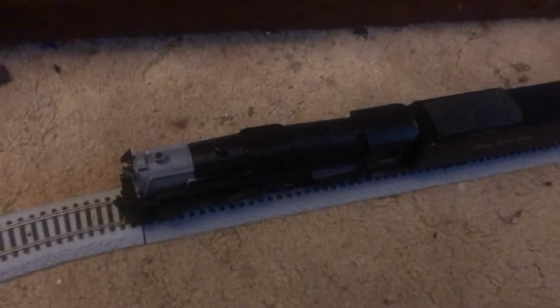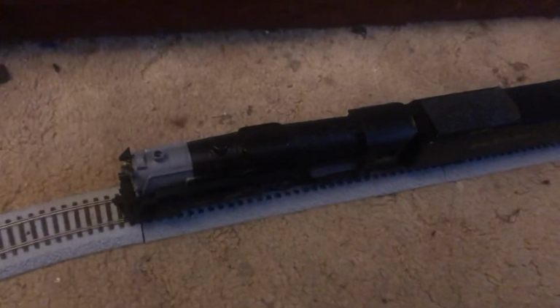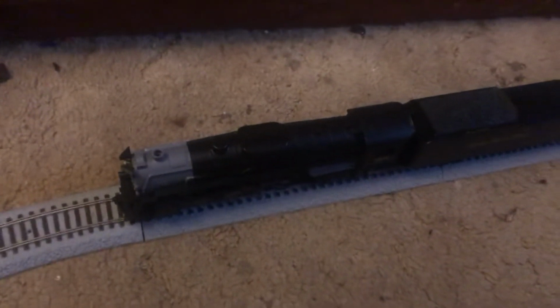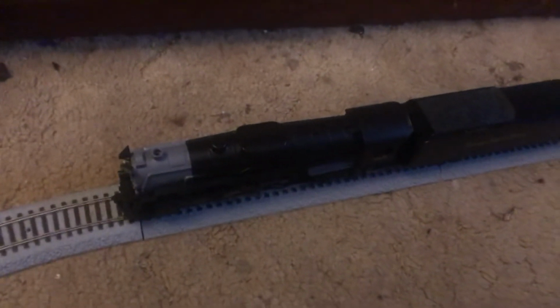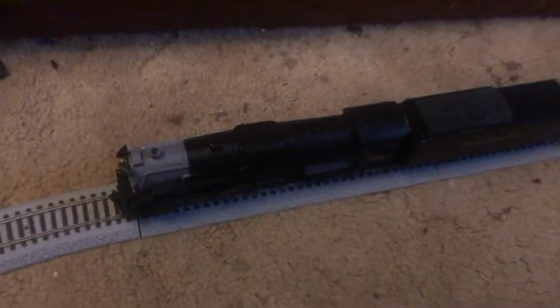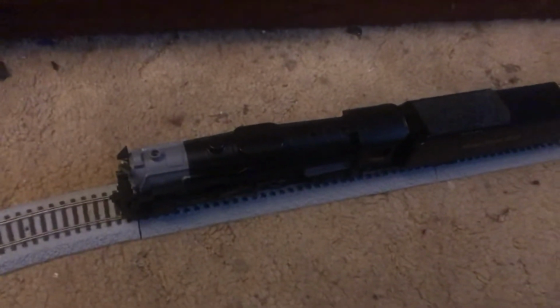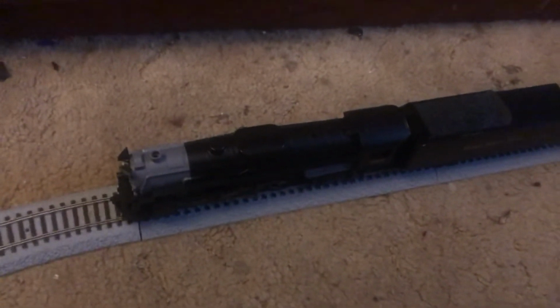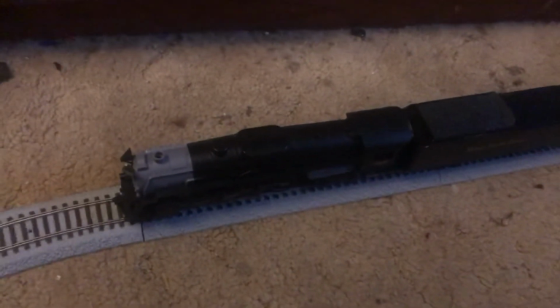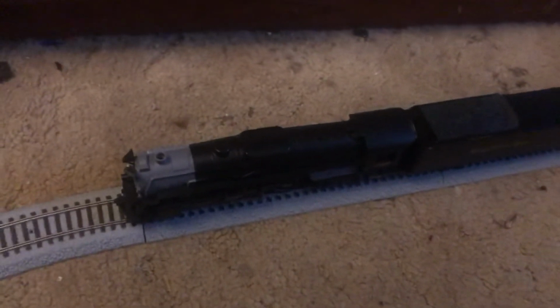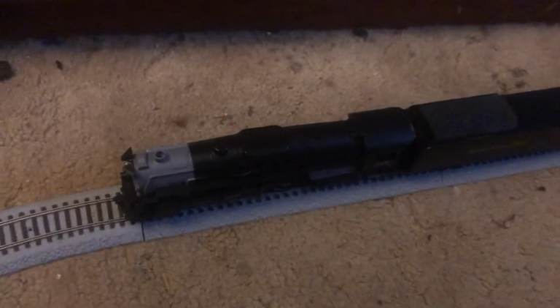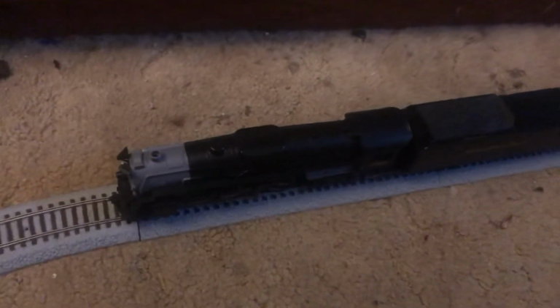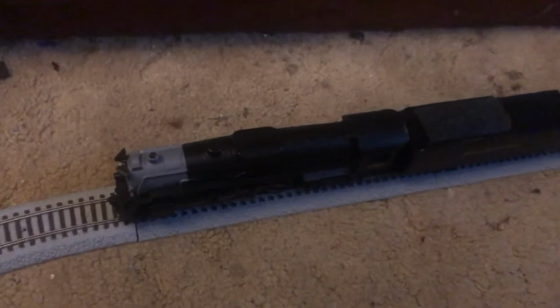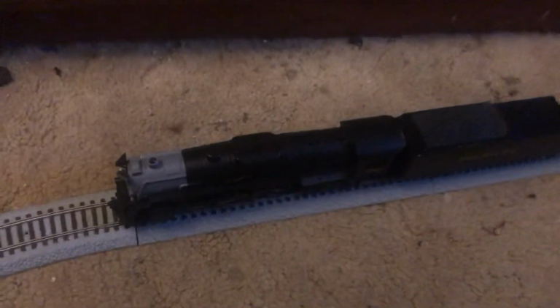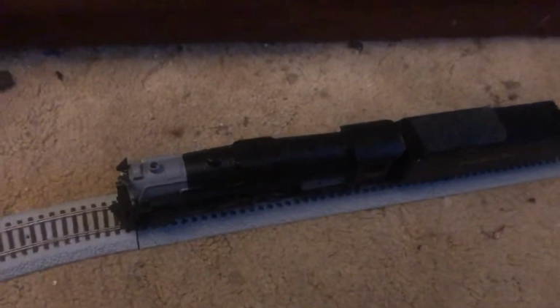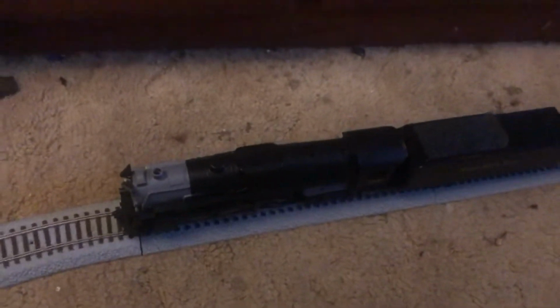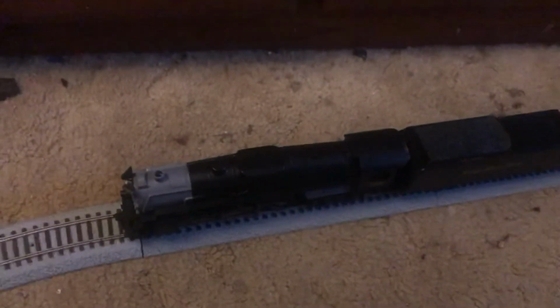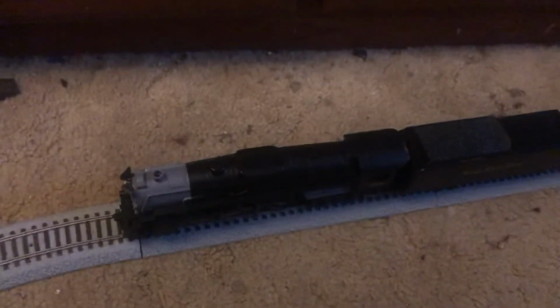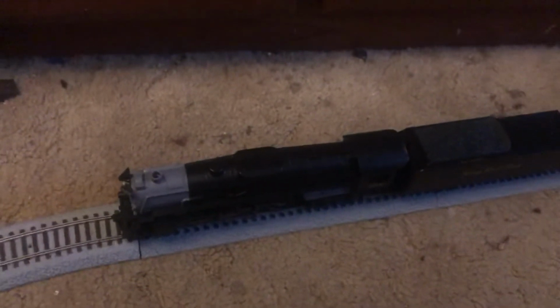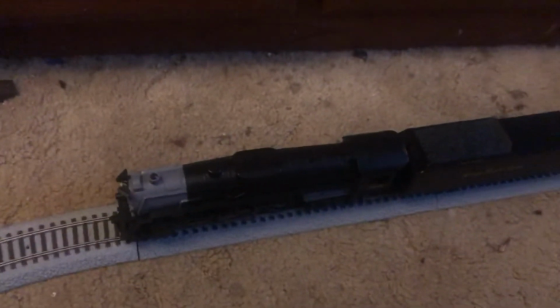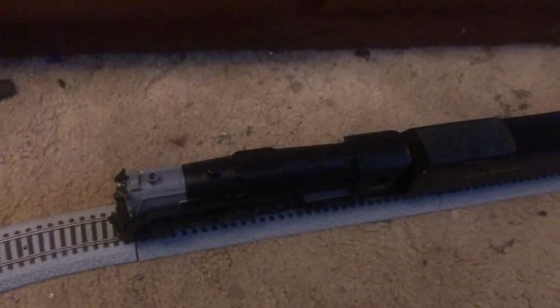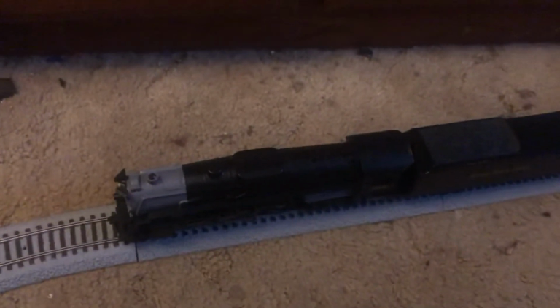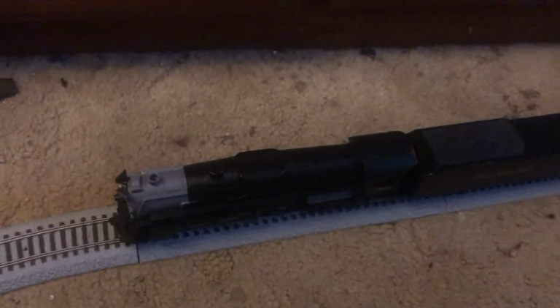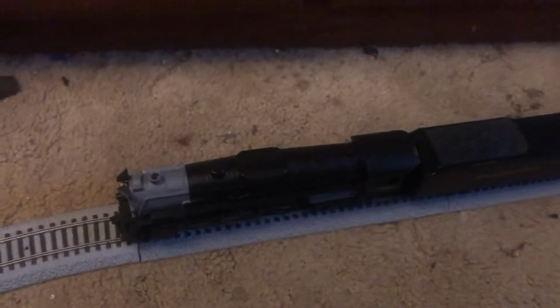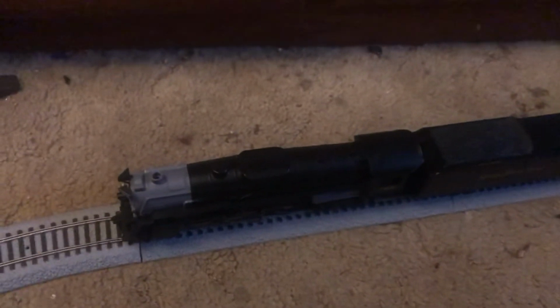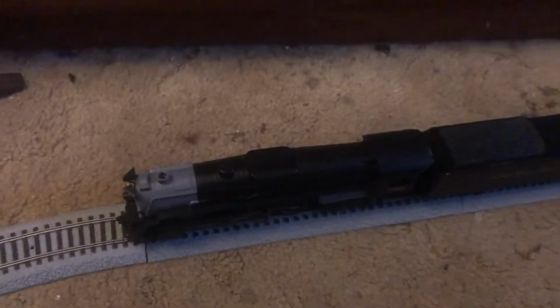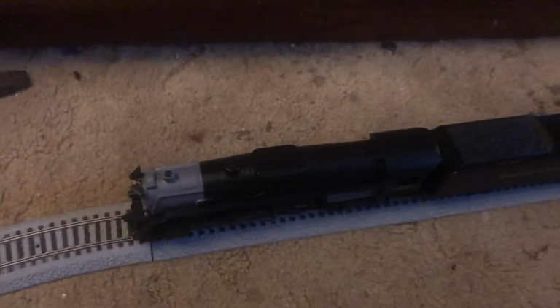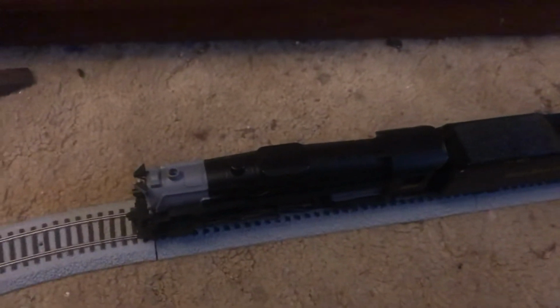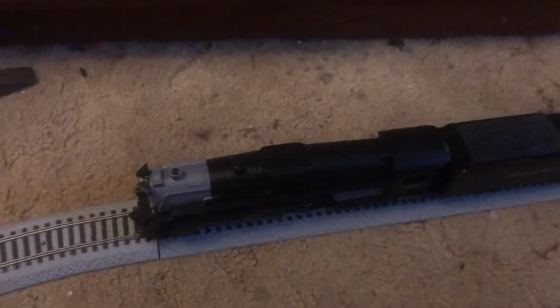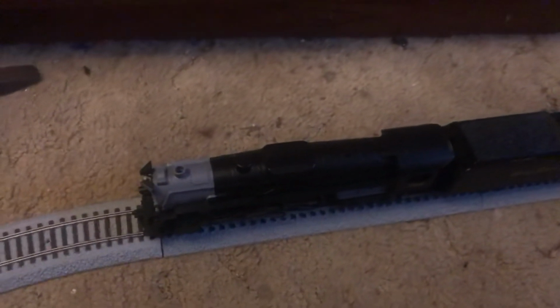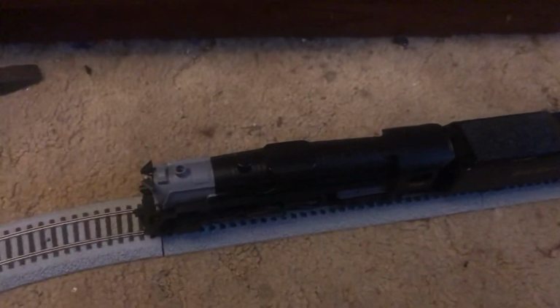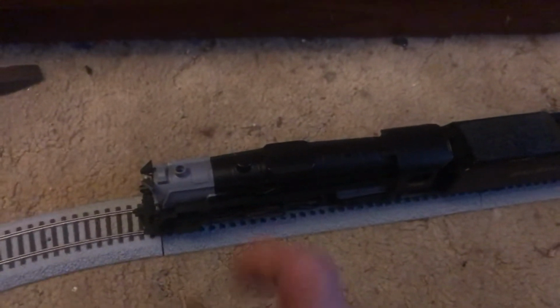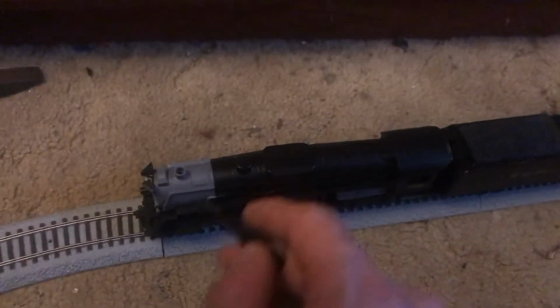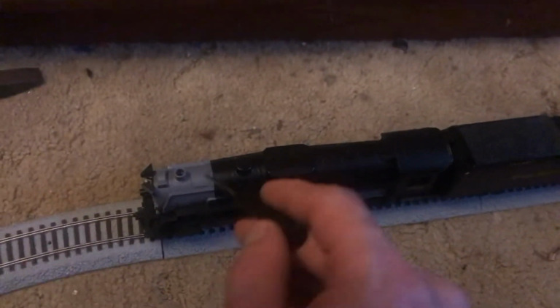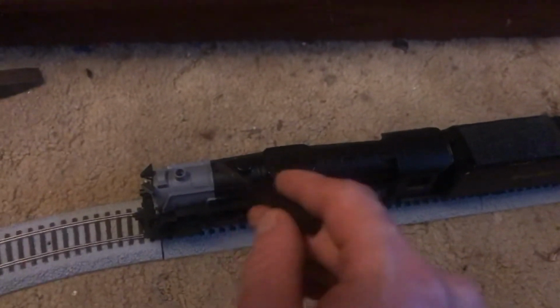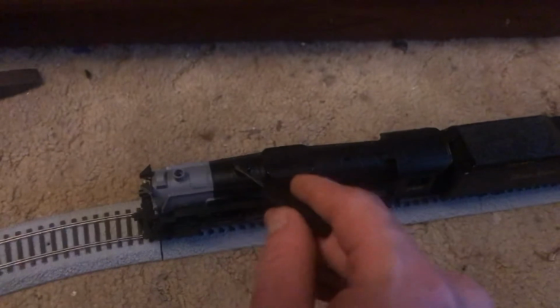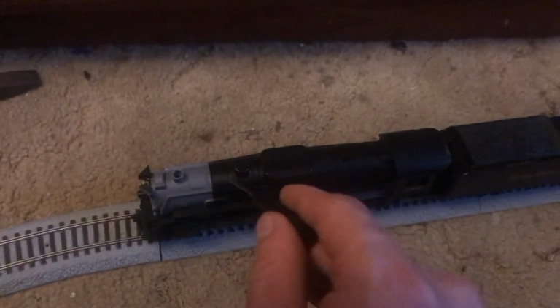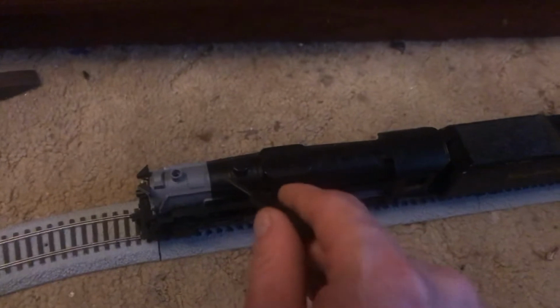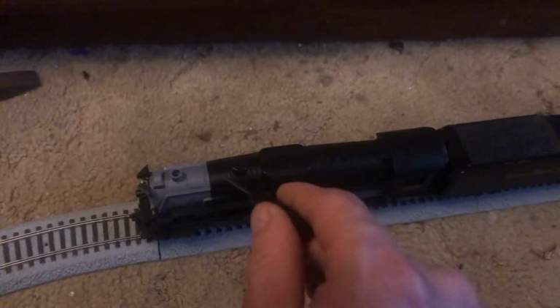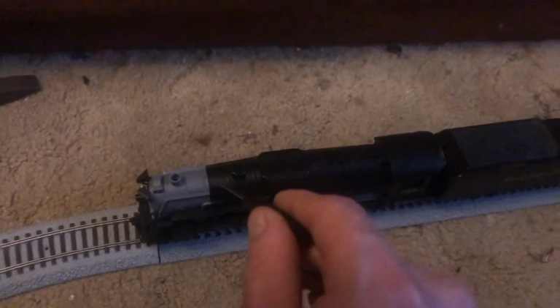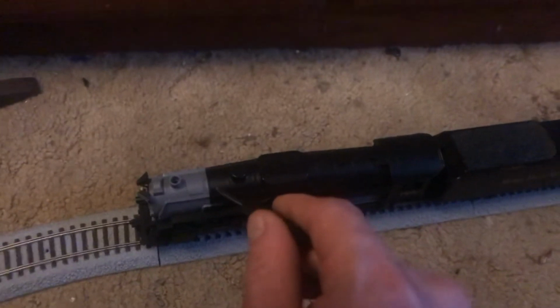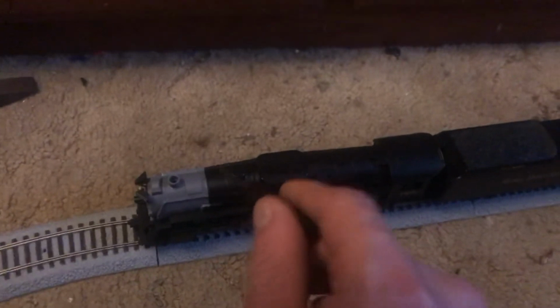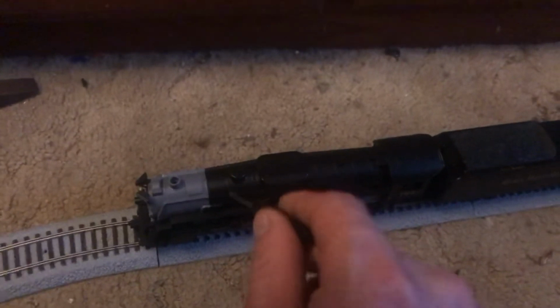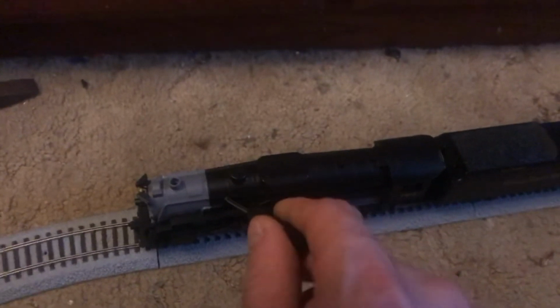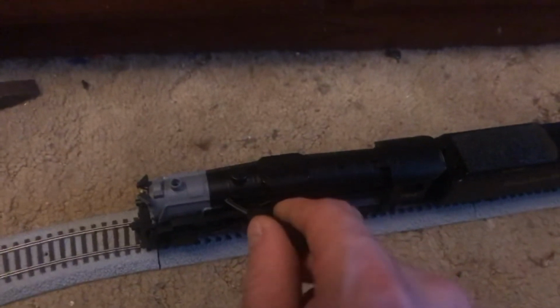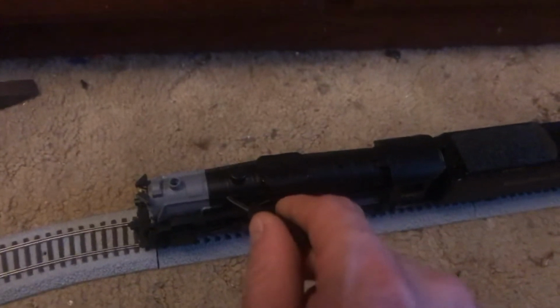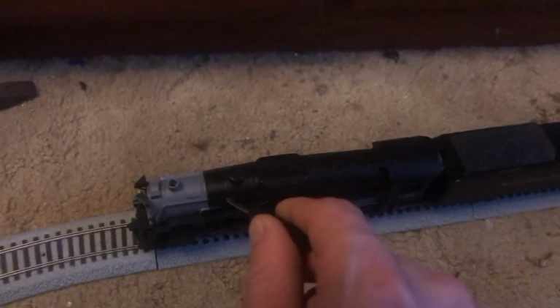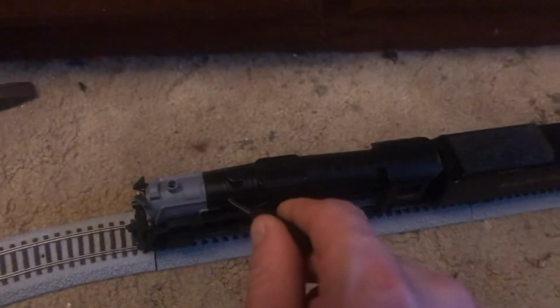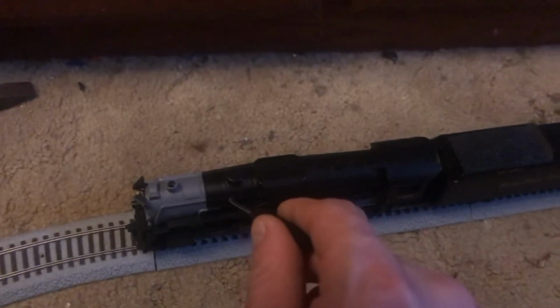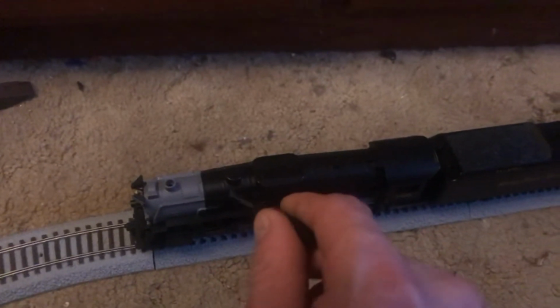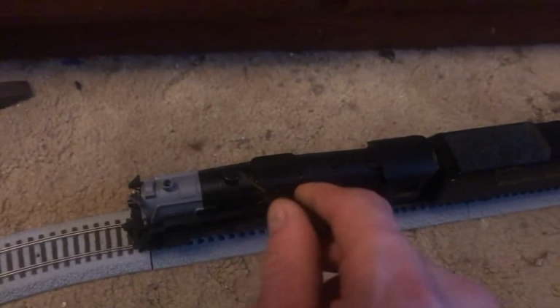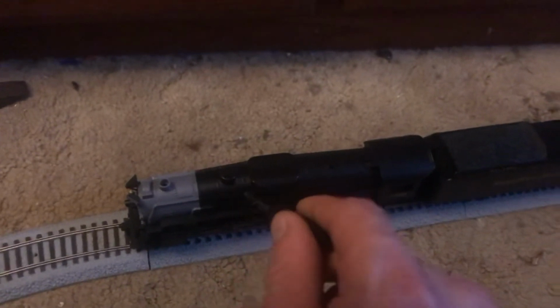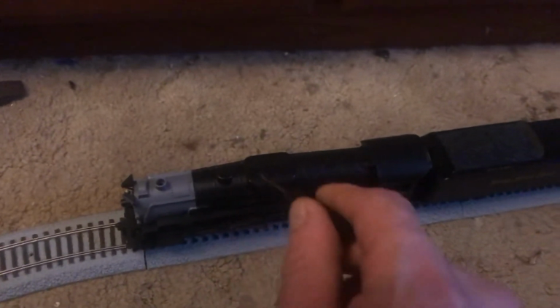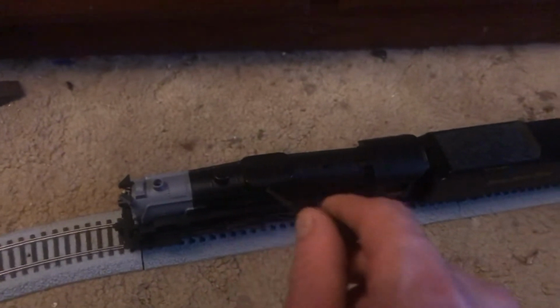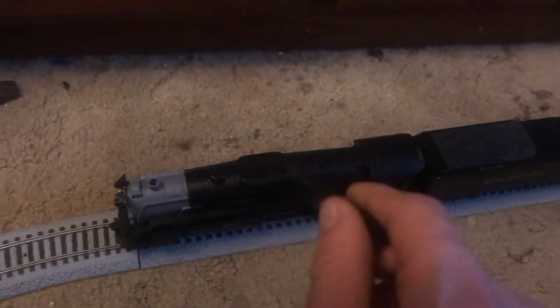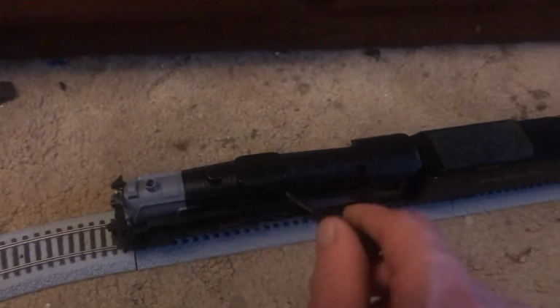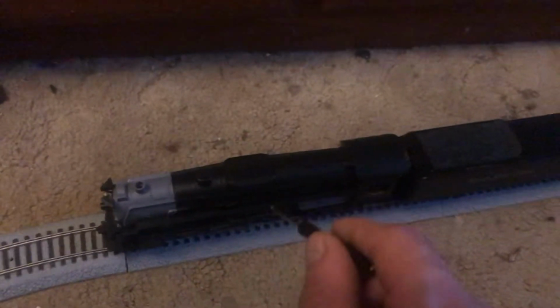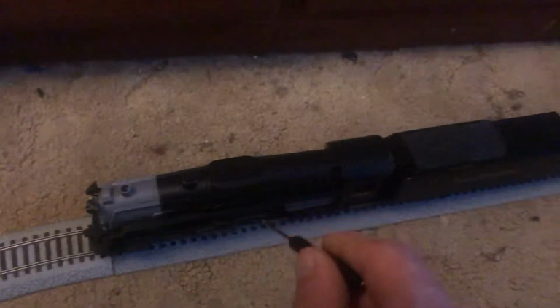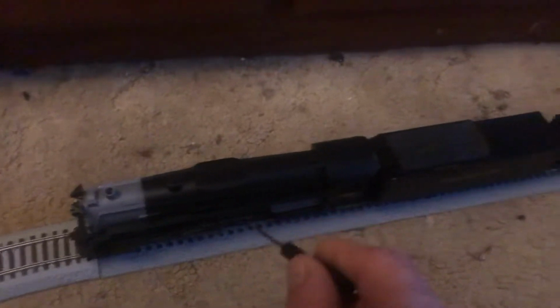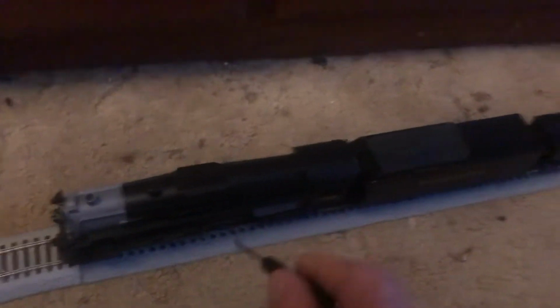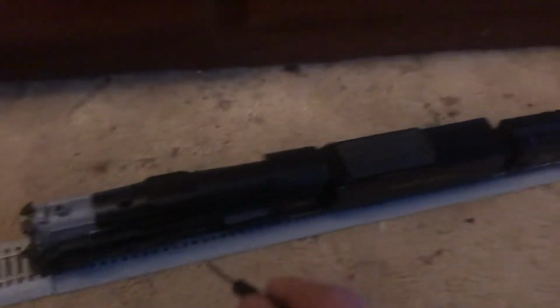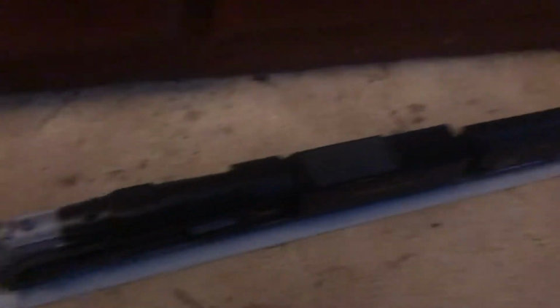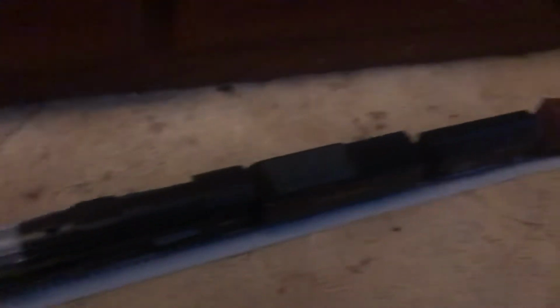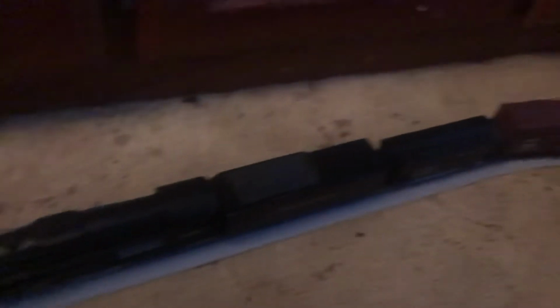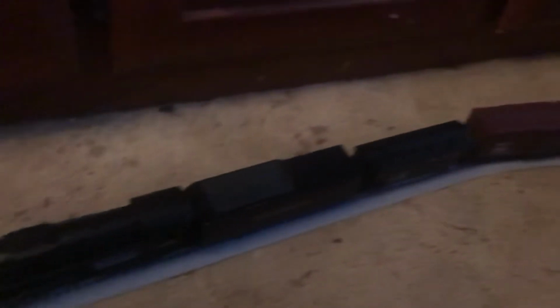Hey guys, I hope you guys have a Merry Christmas. So this is what I got for Christmas. I've got the Nickel Plate 765 Fast Freight set.